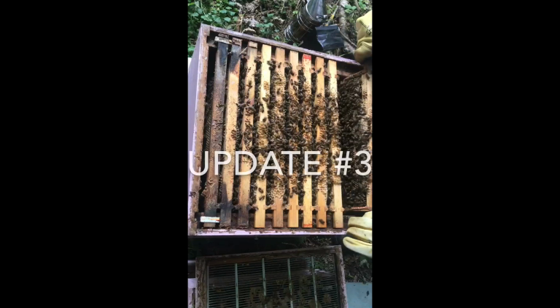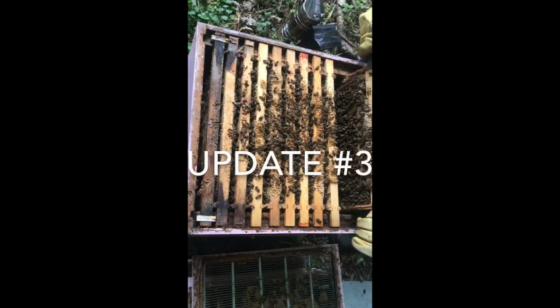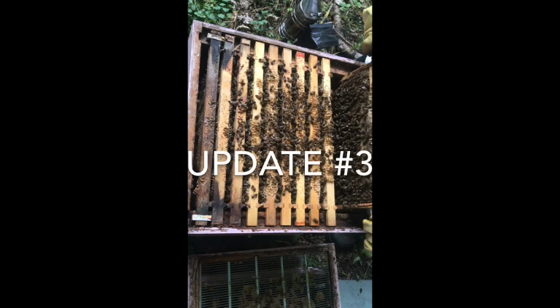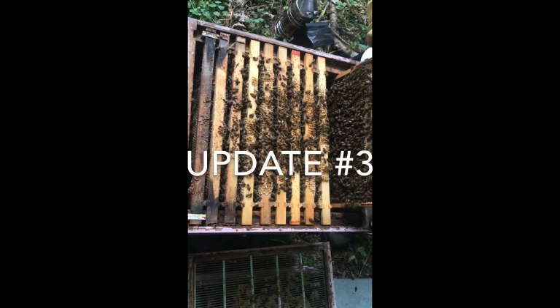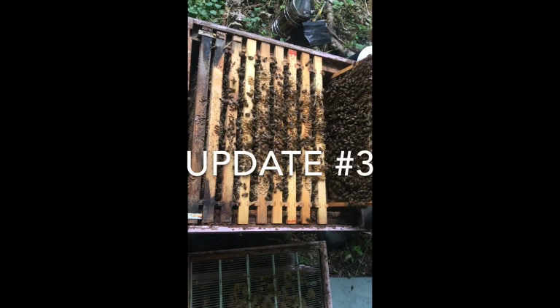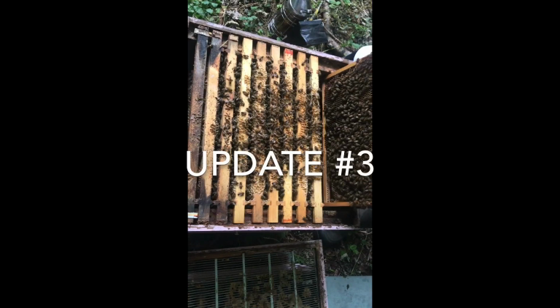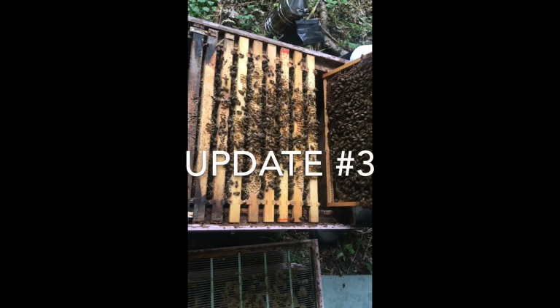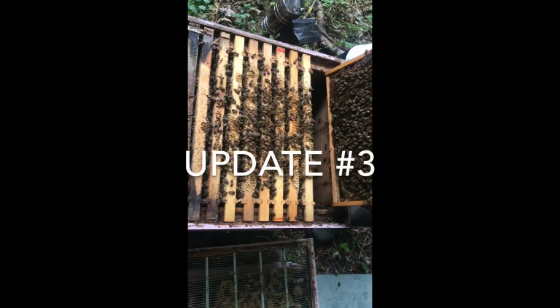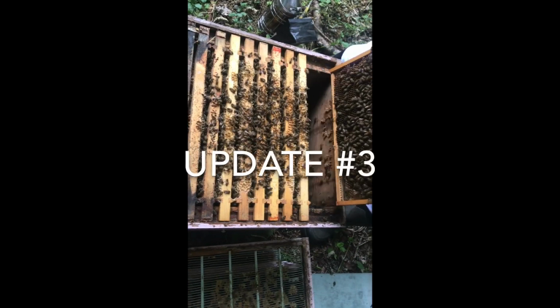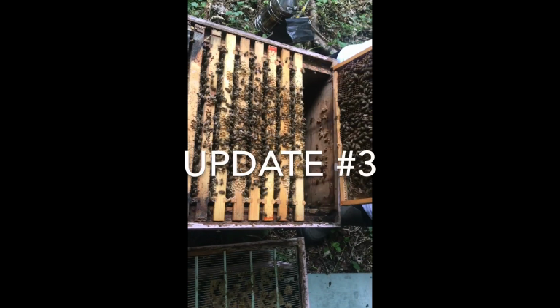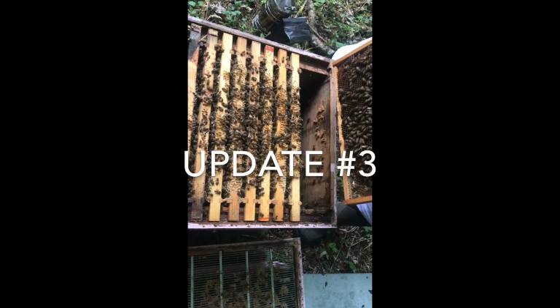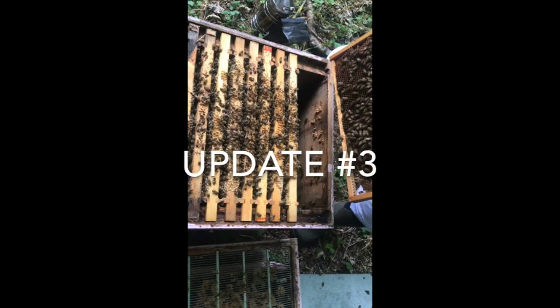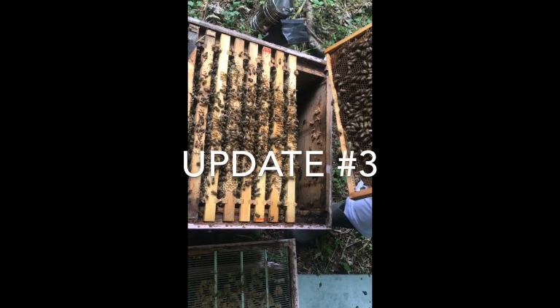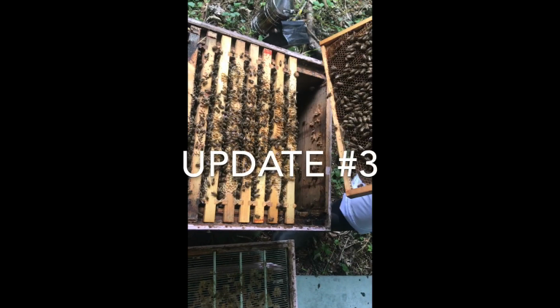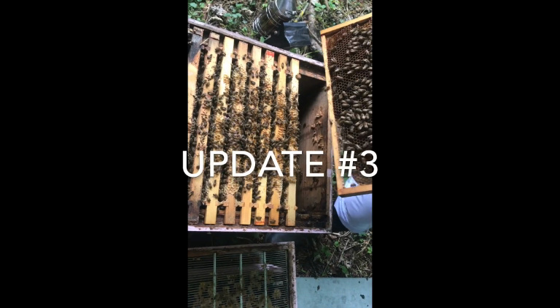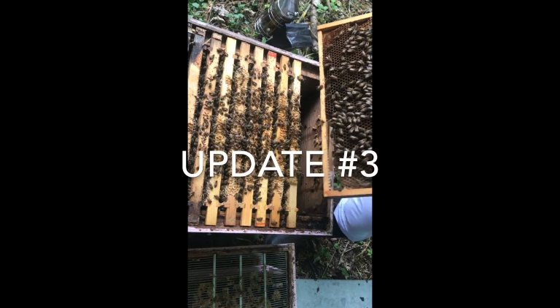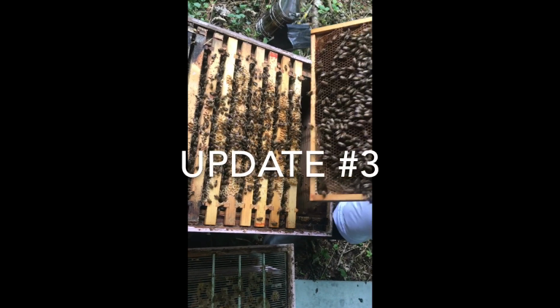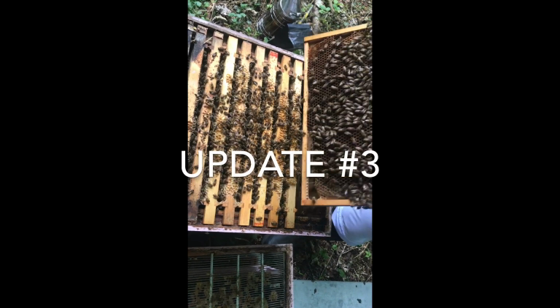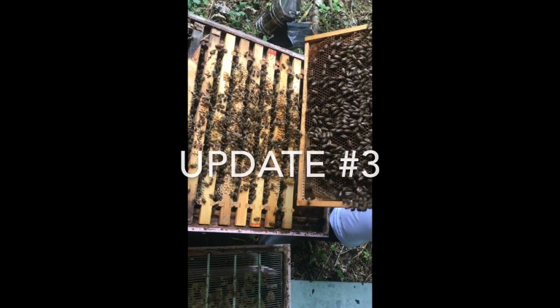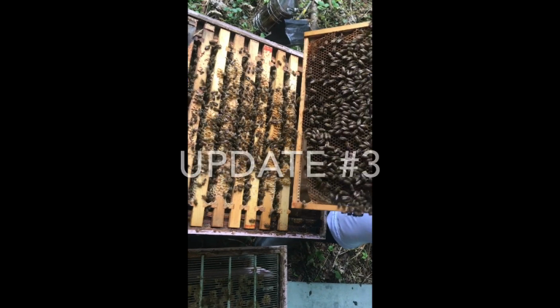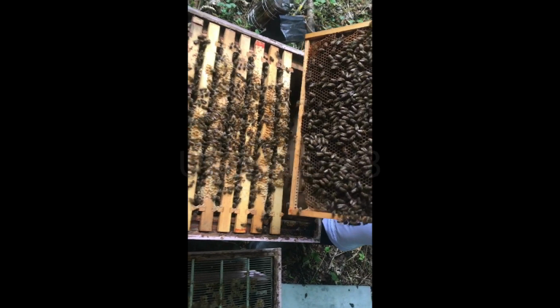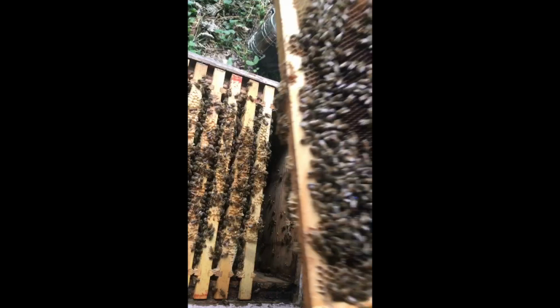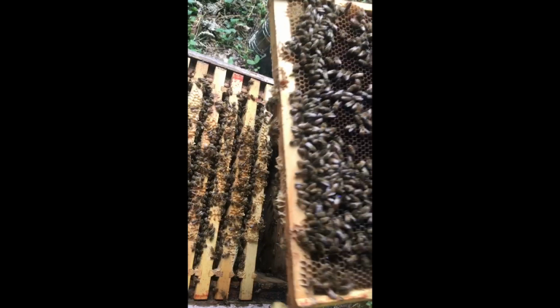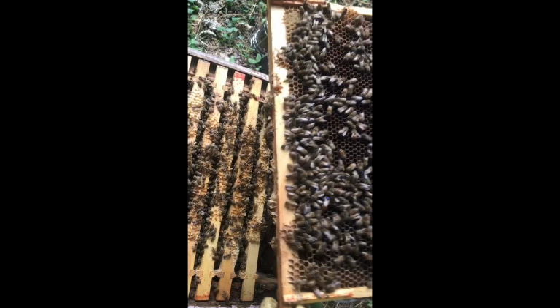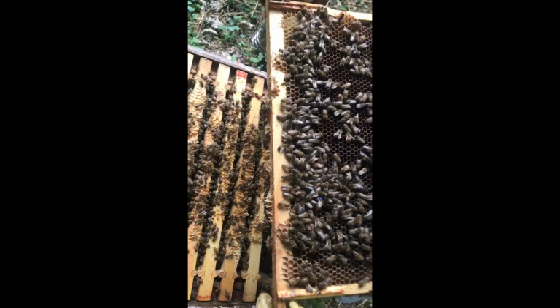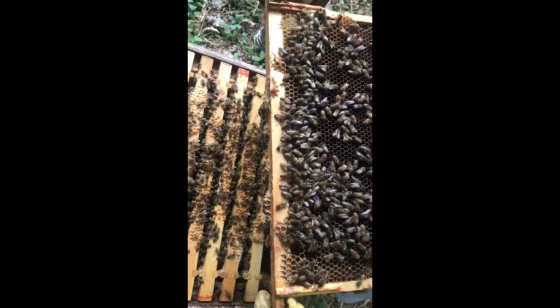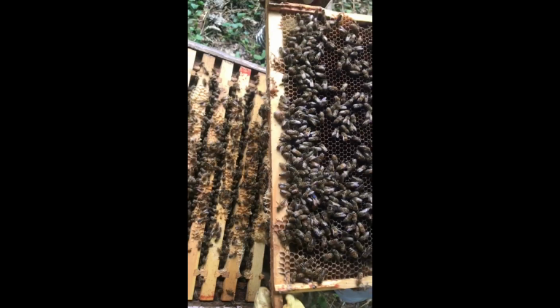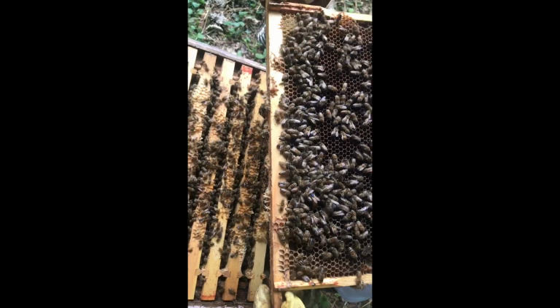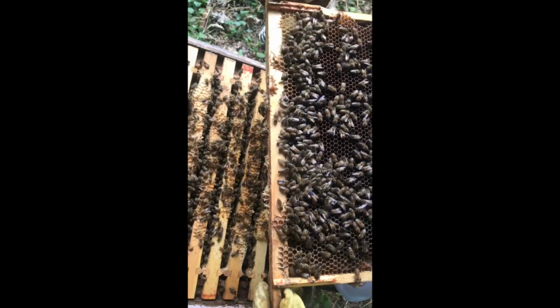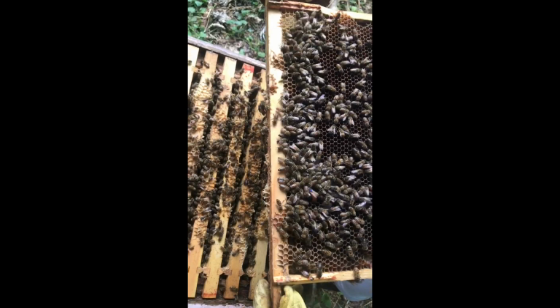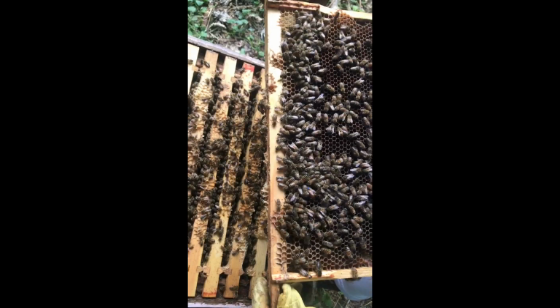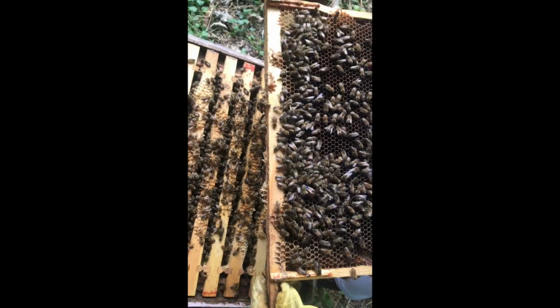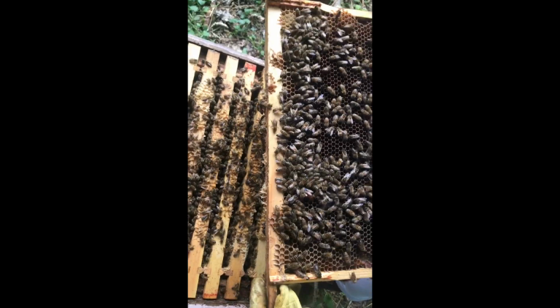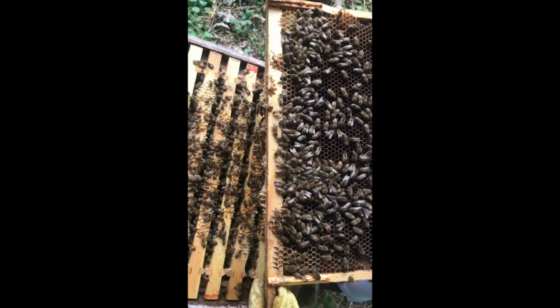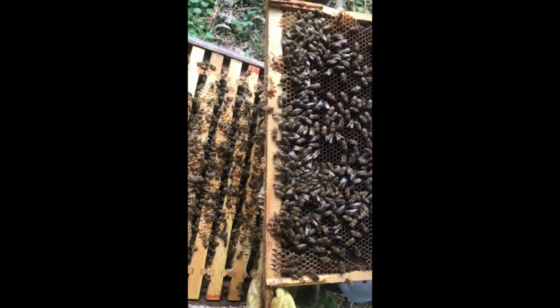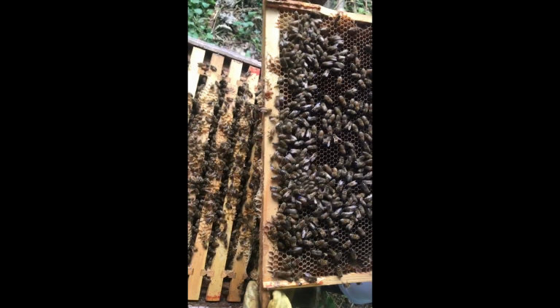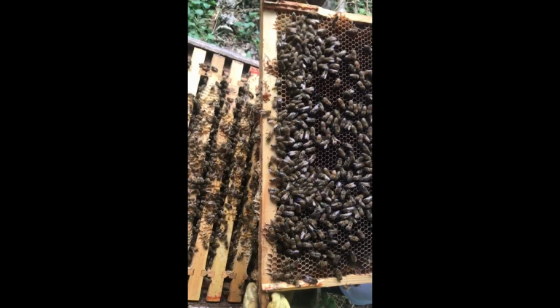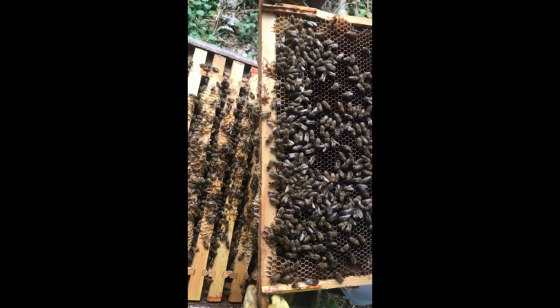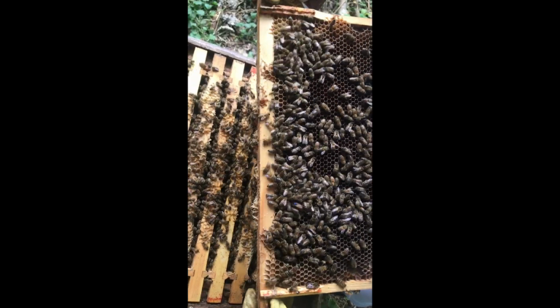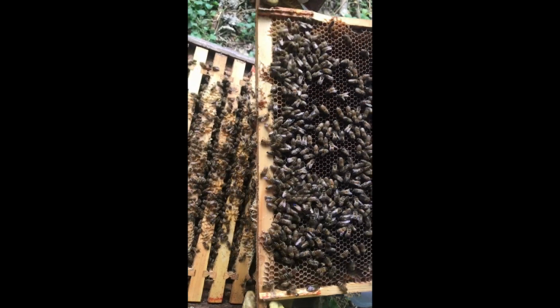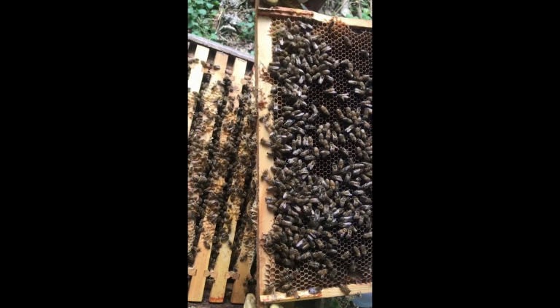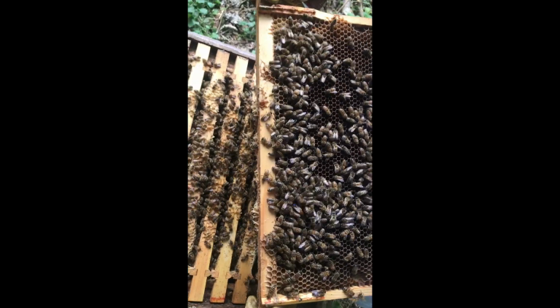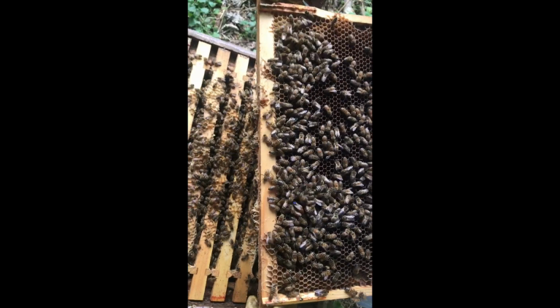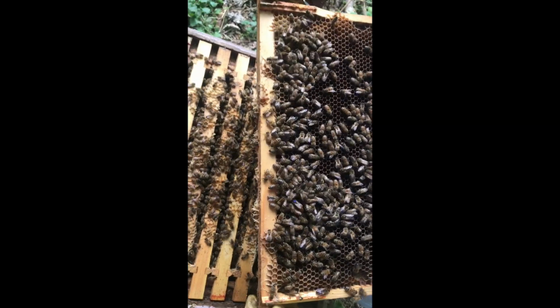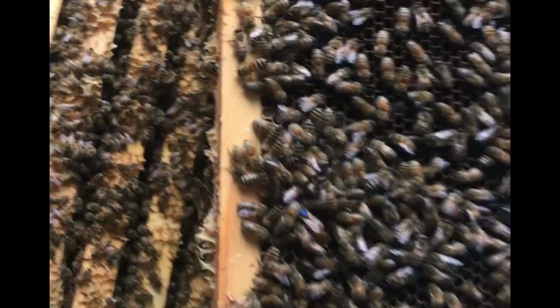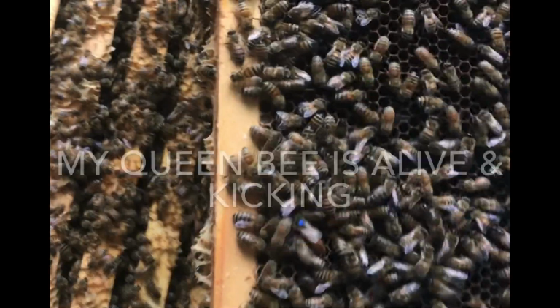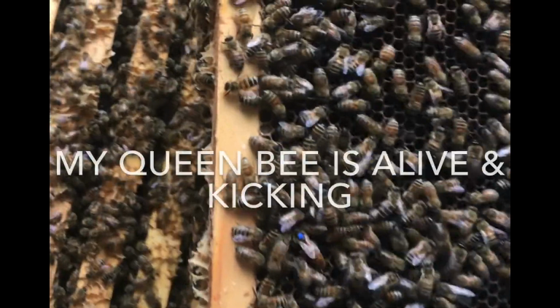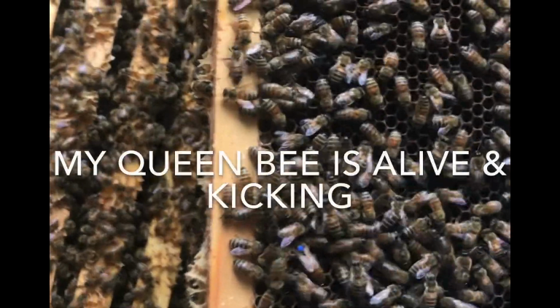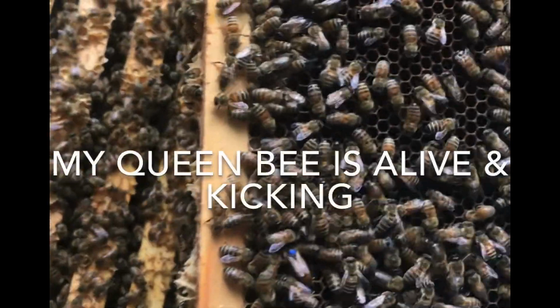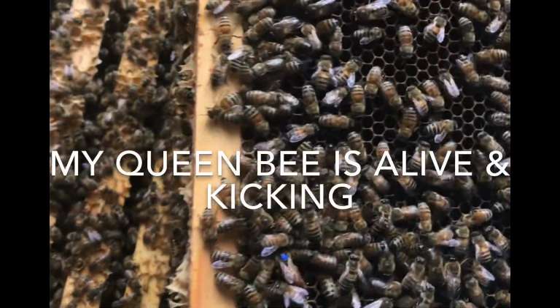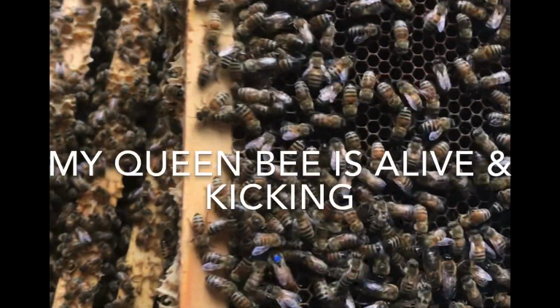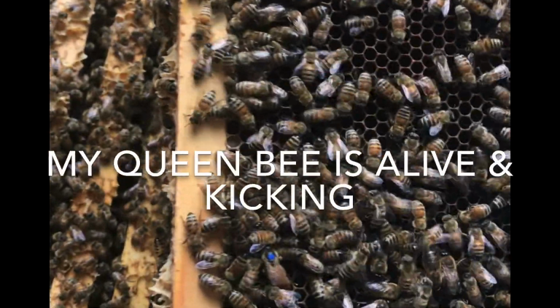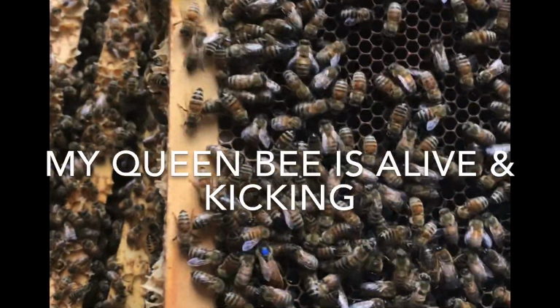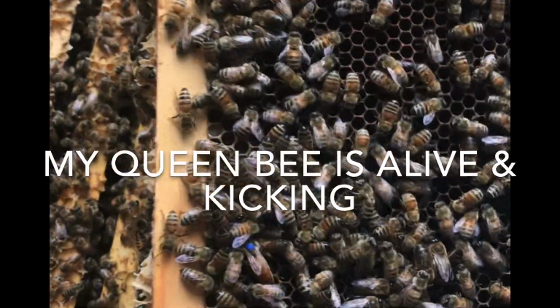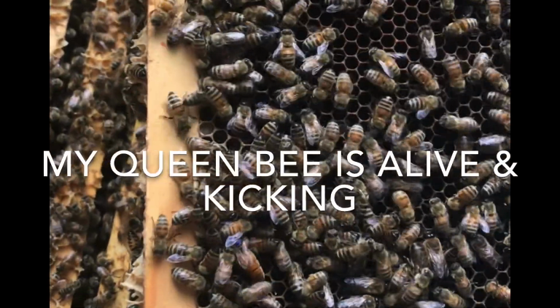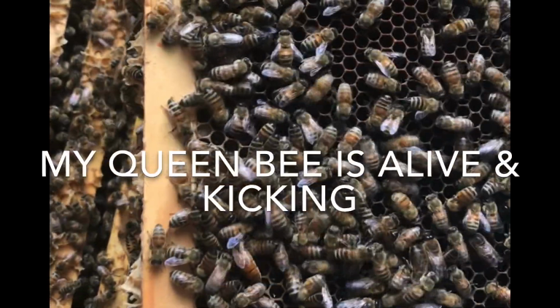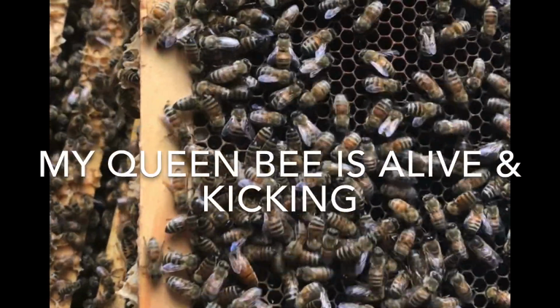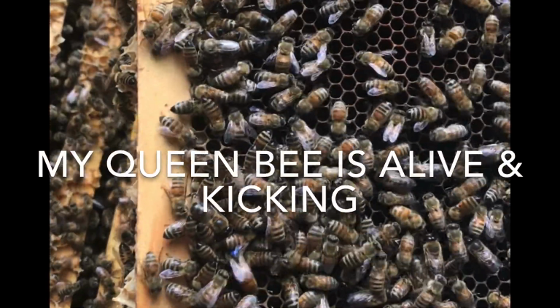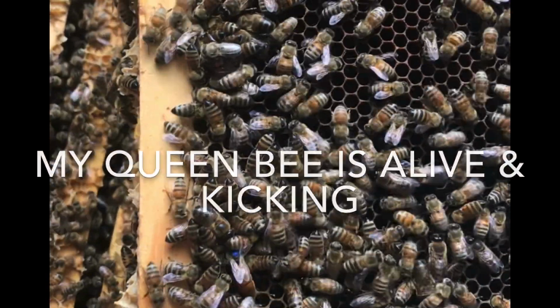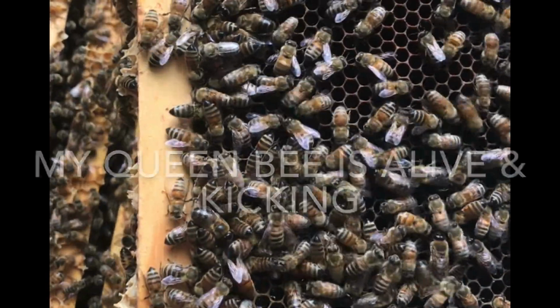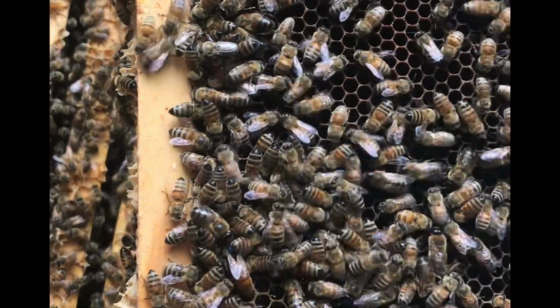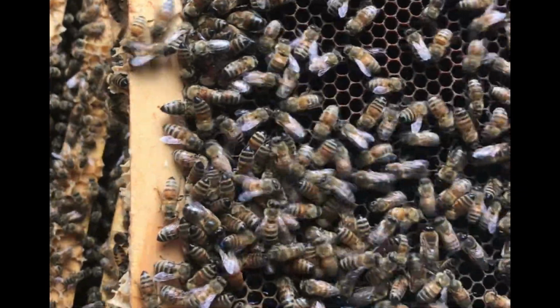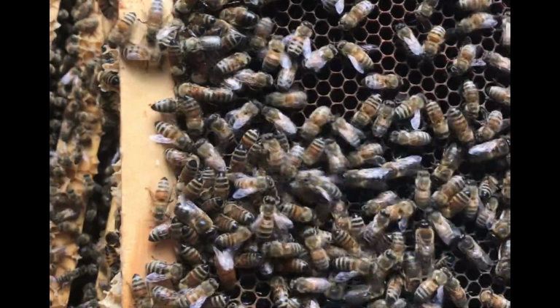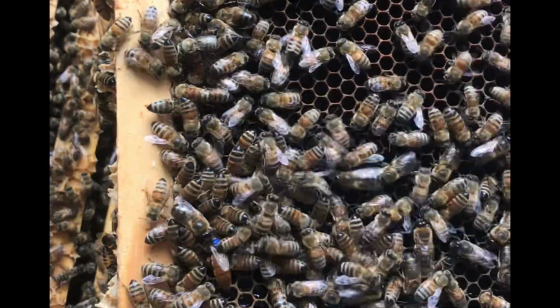And the third update is... there she is. Oh wow, see her?